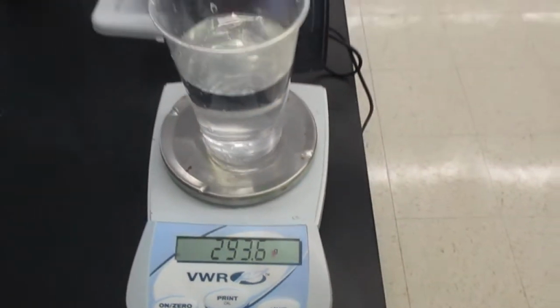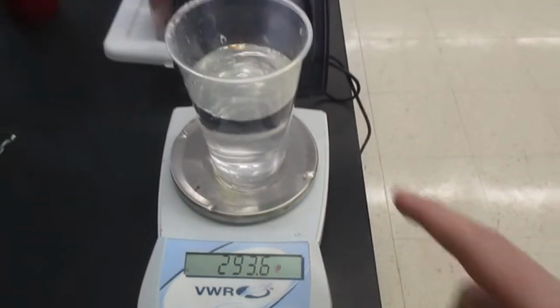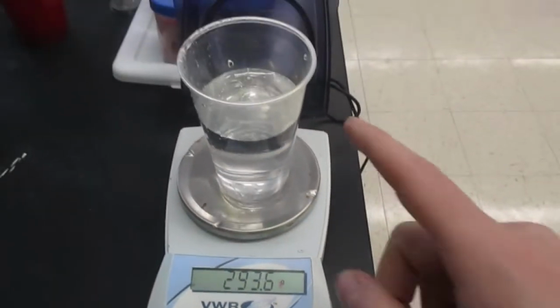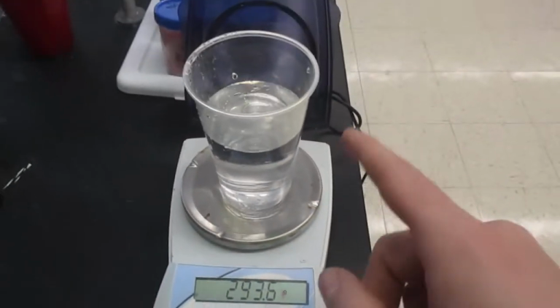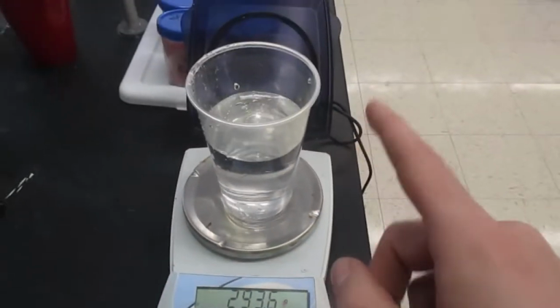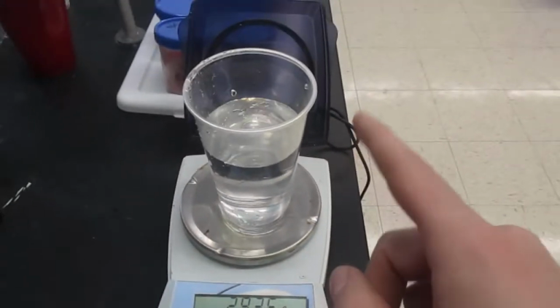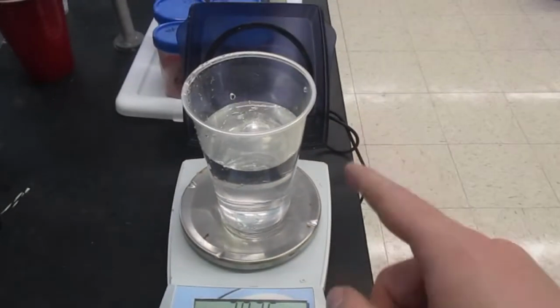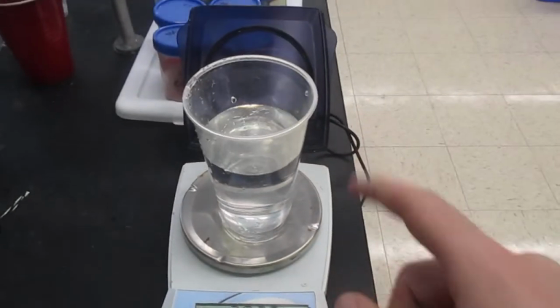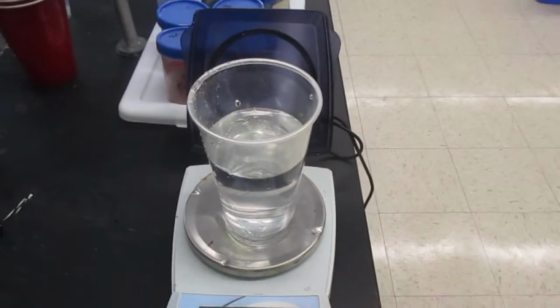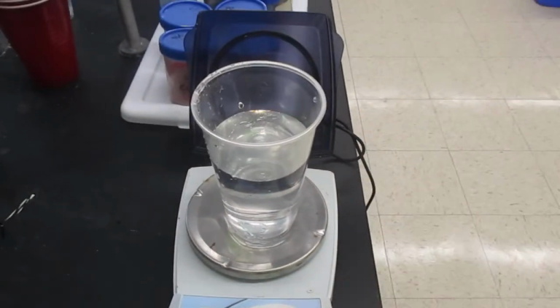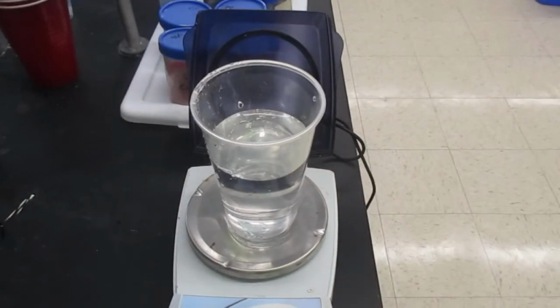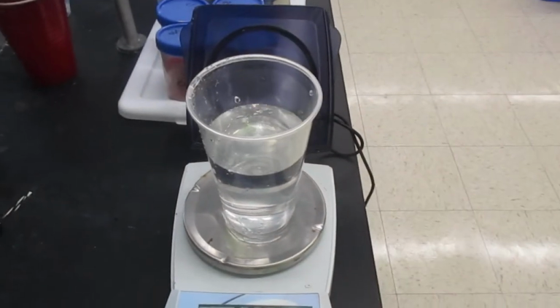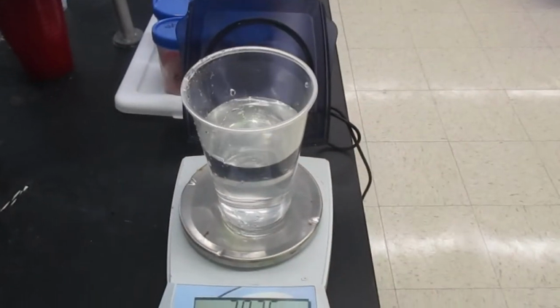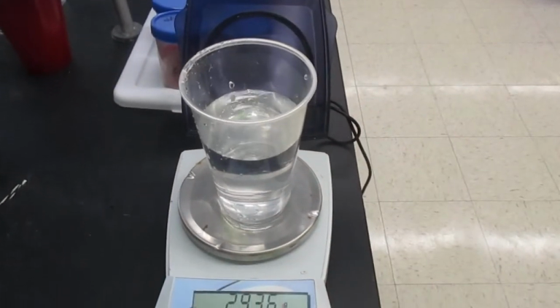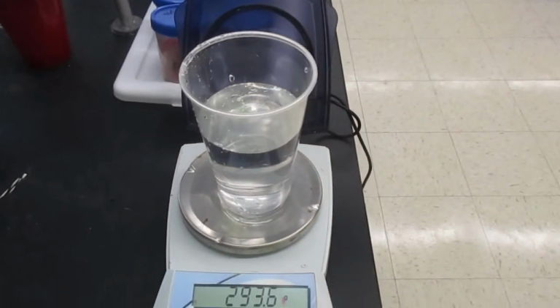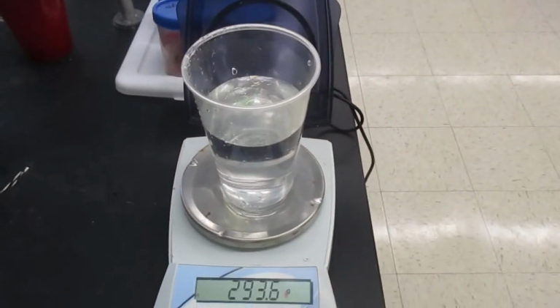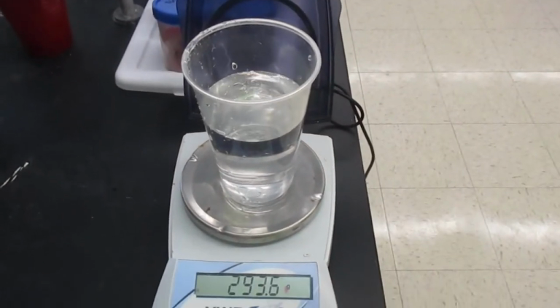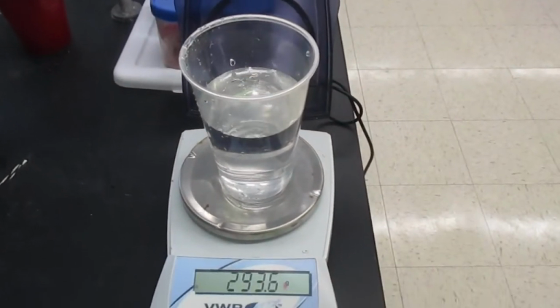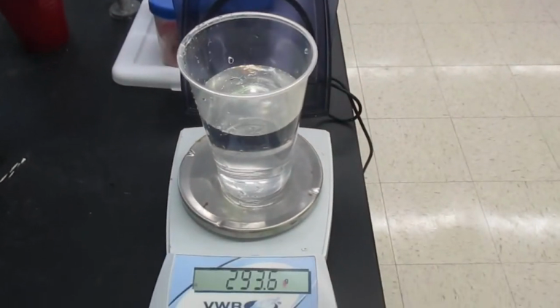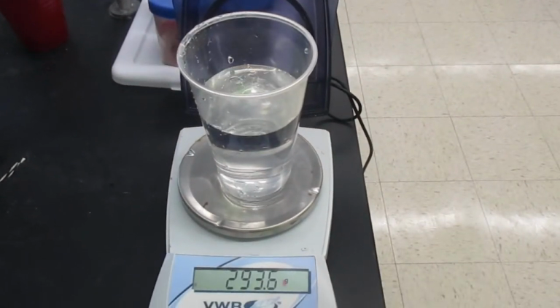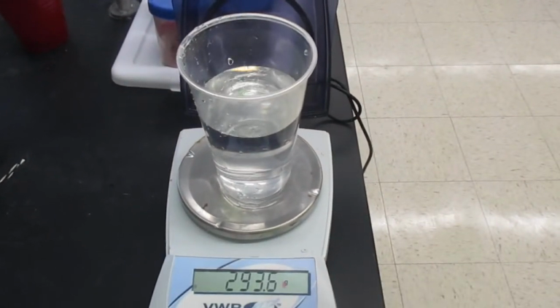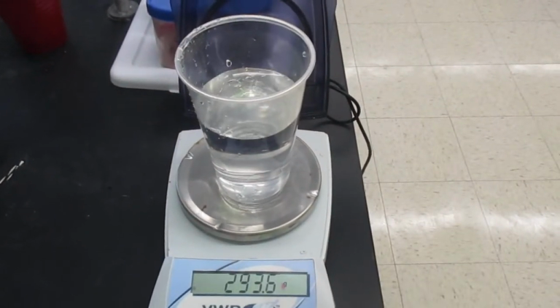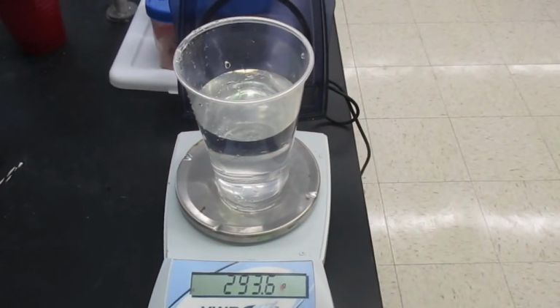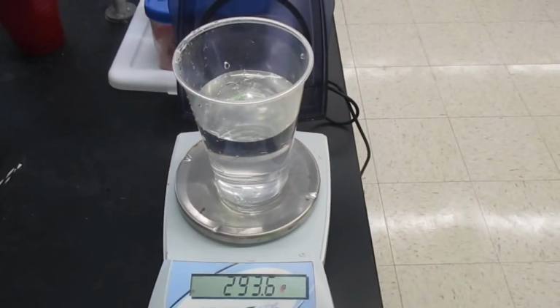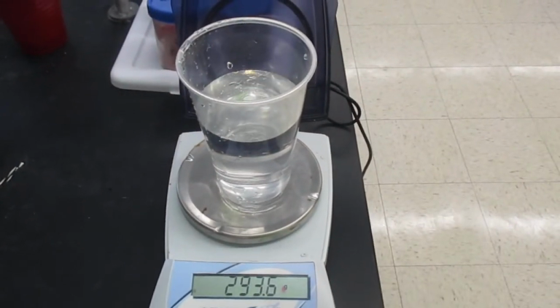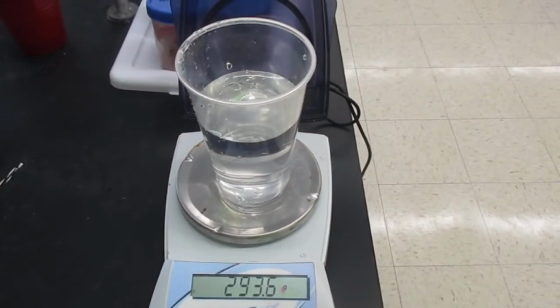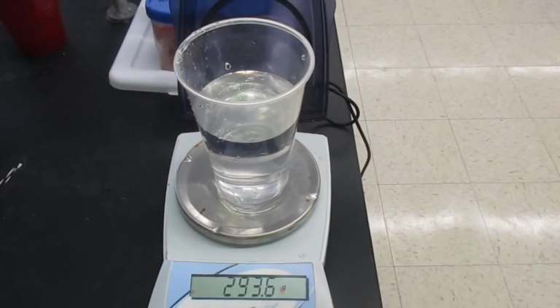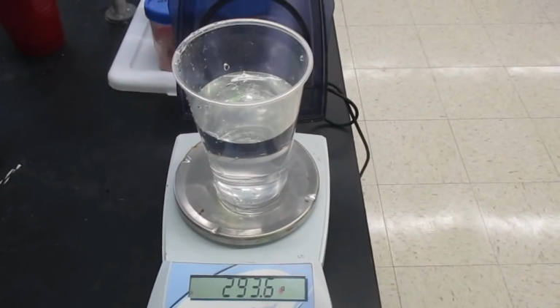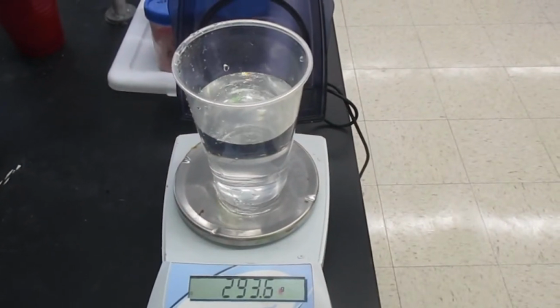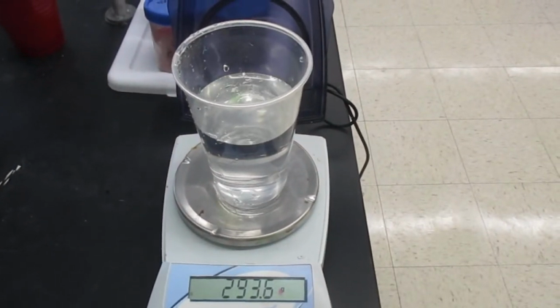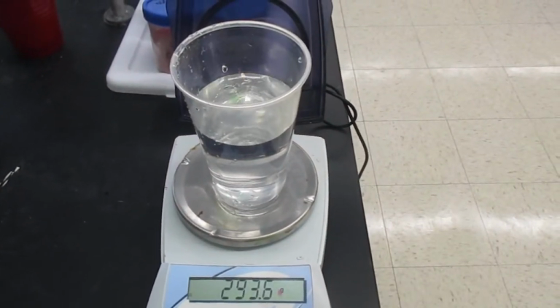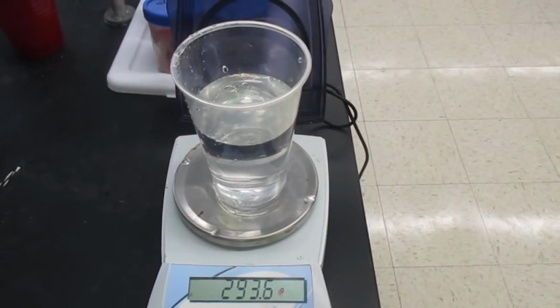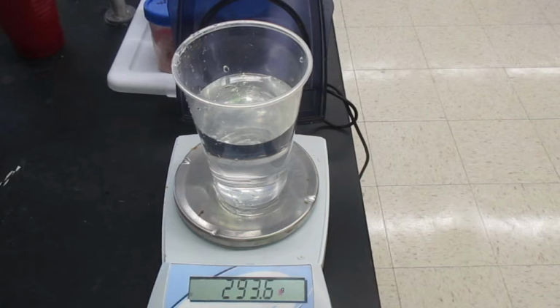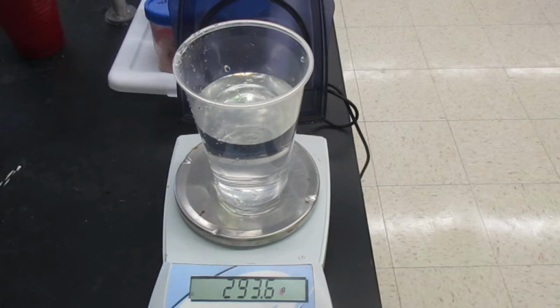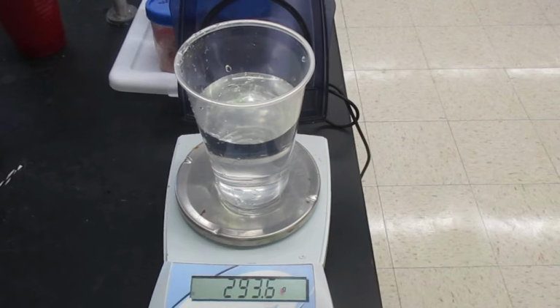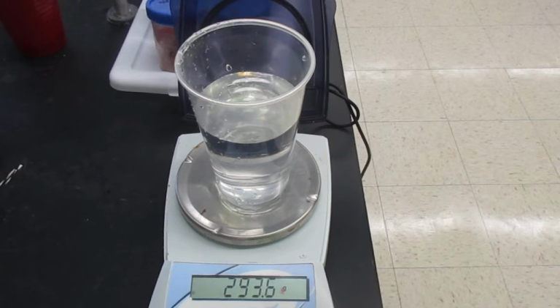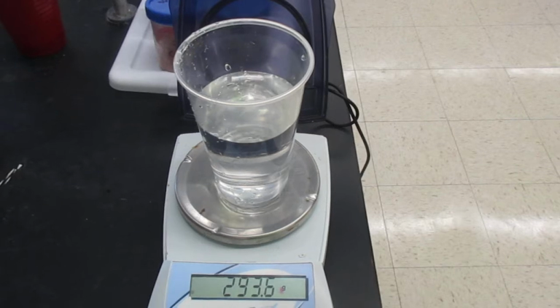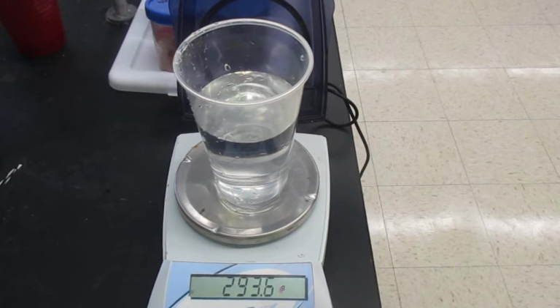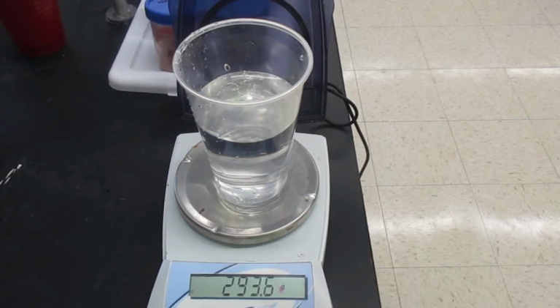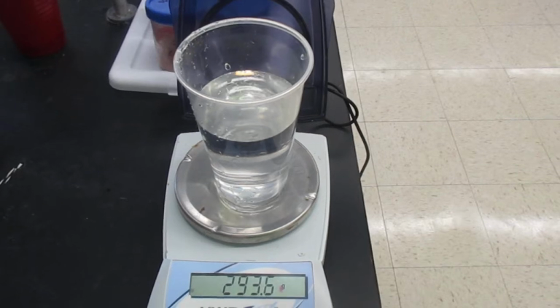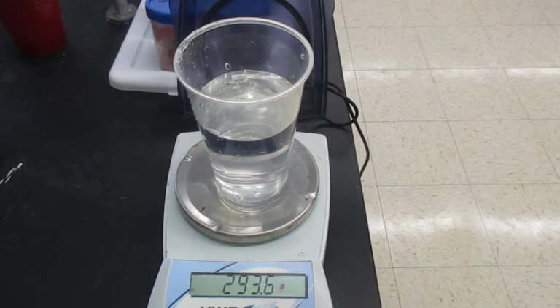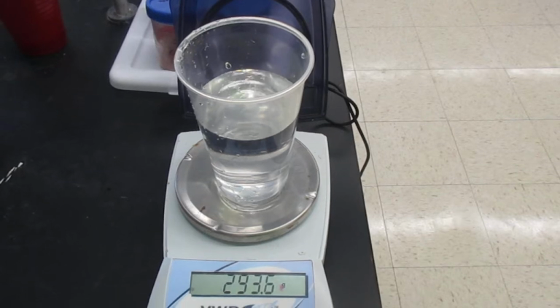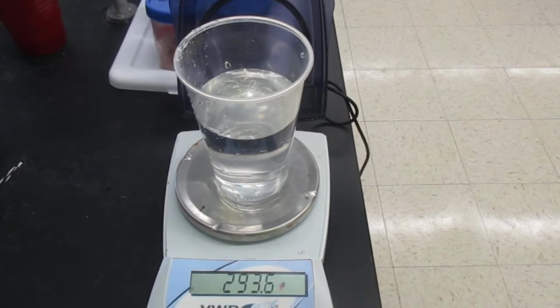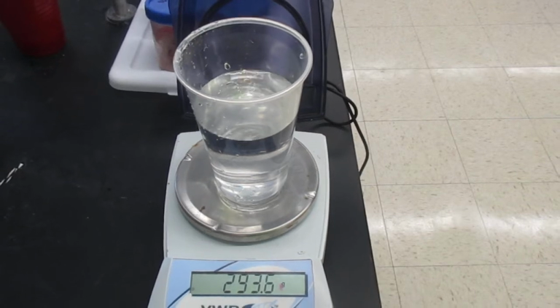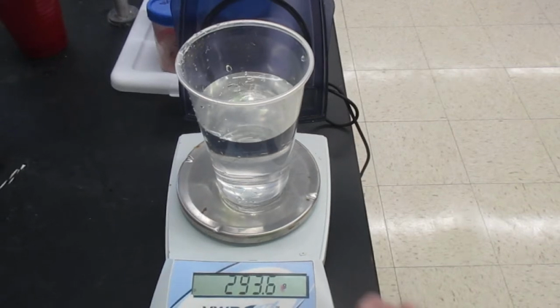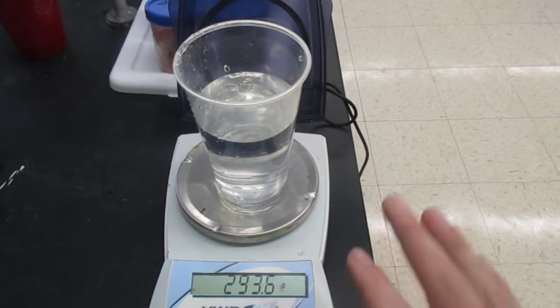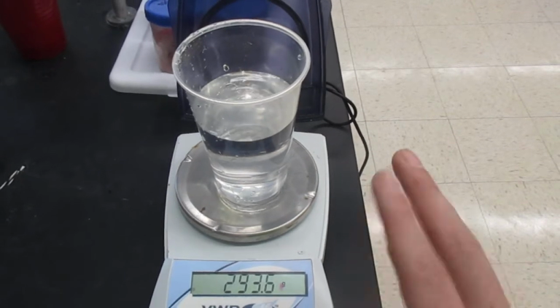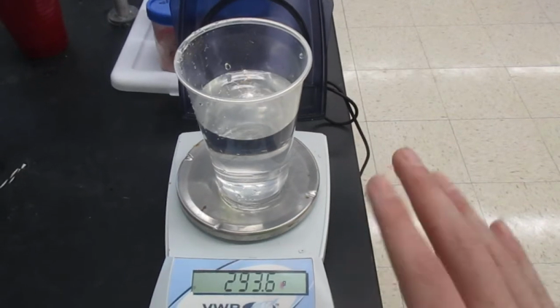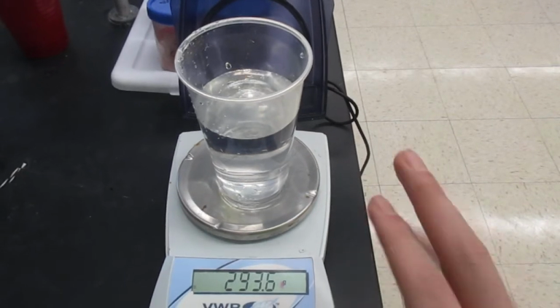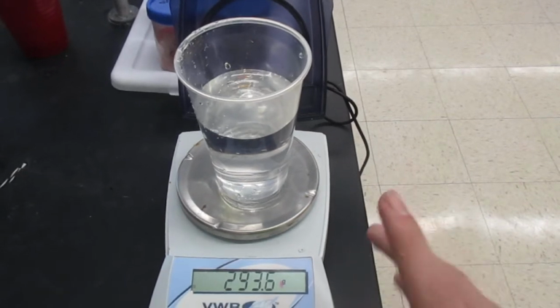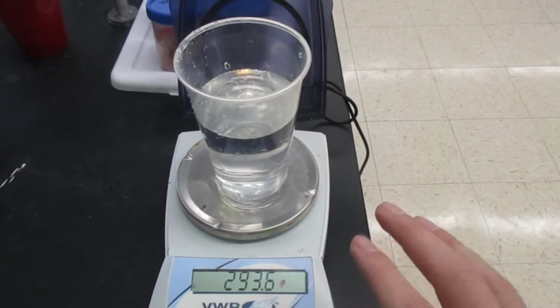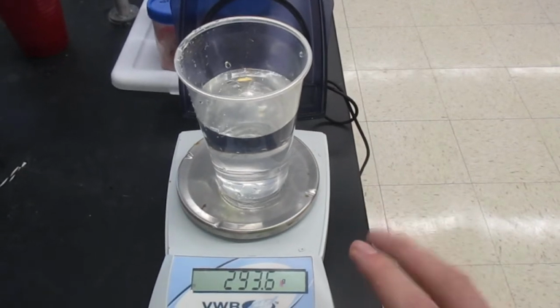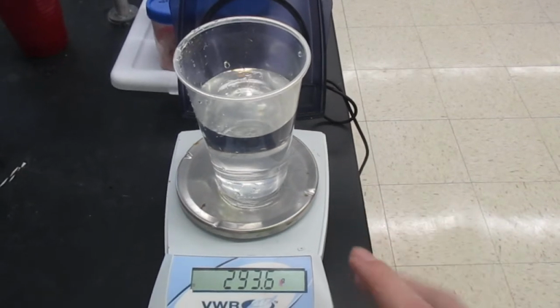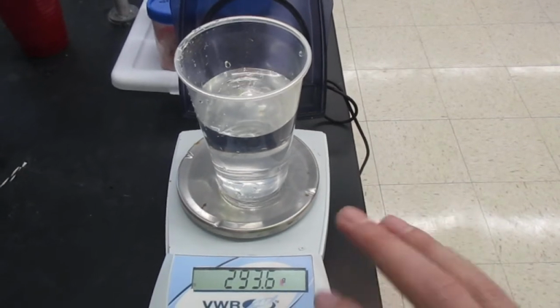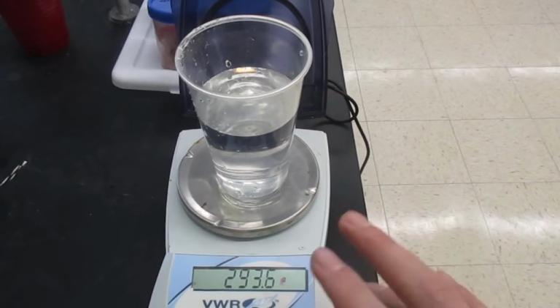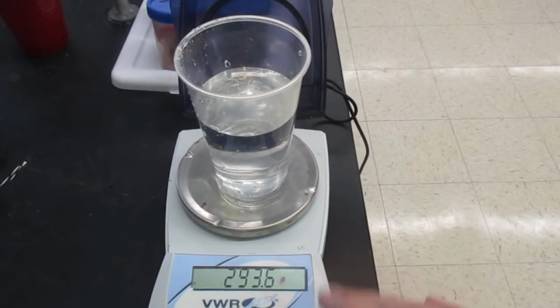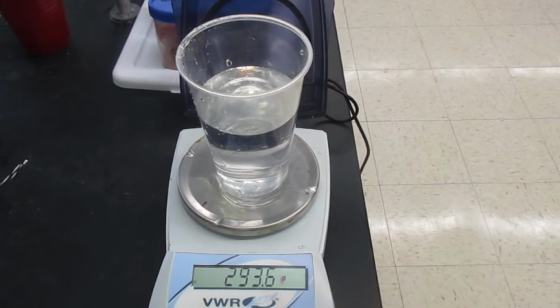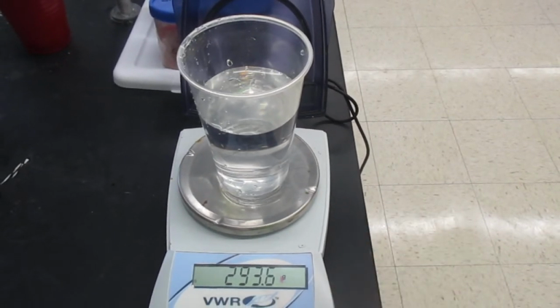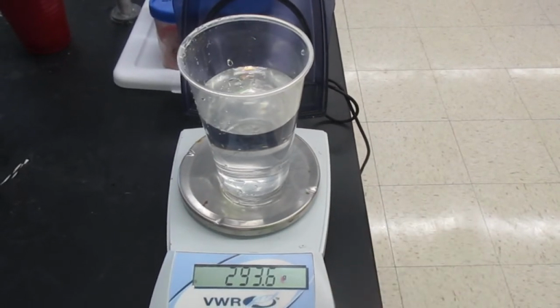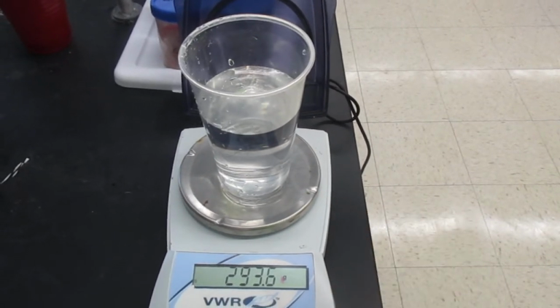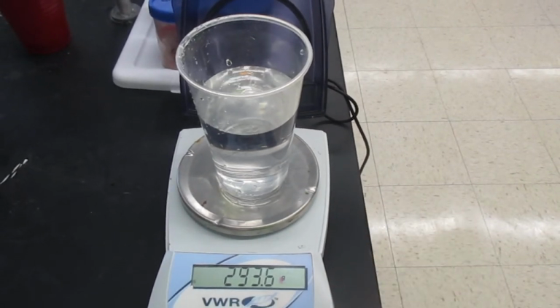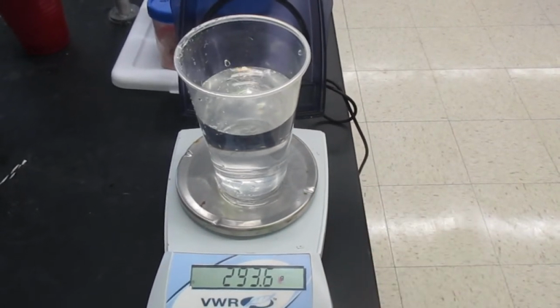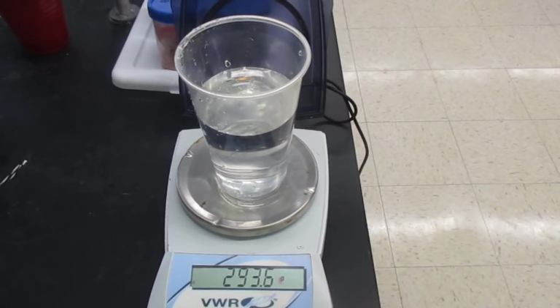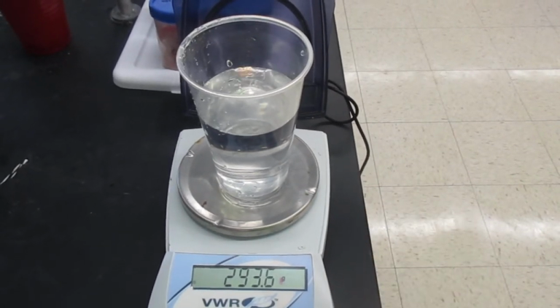How many moles of water did I just scoop? Don't forget to do something before you finish the calculation.